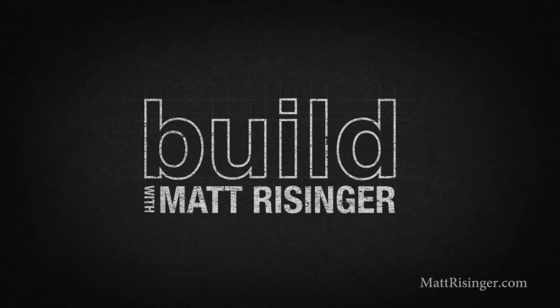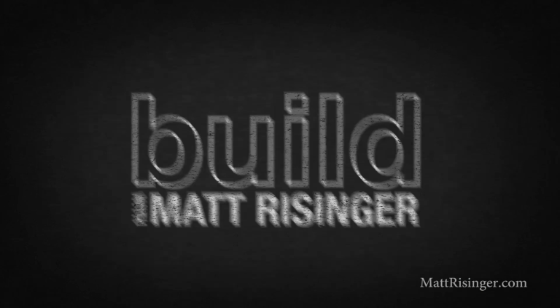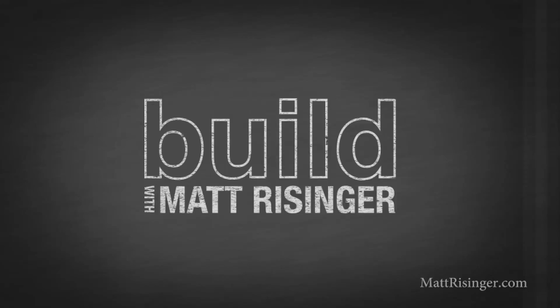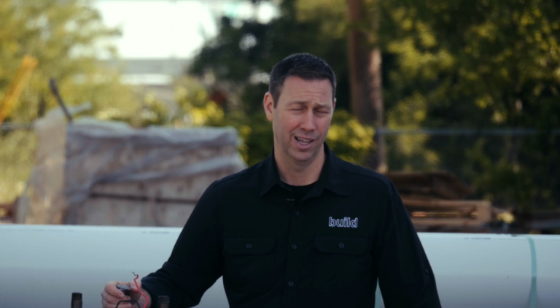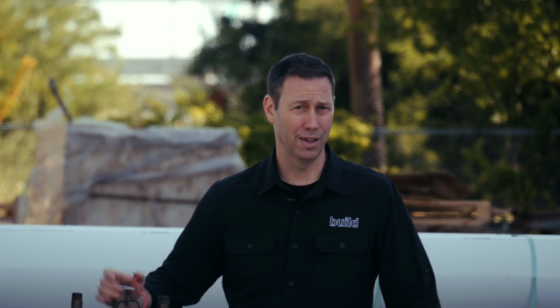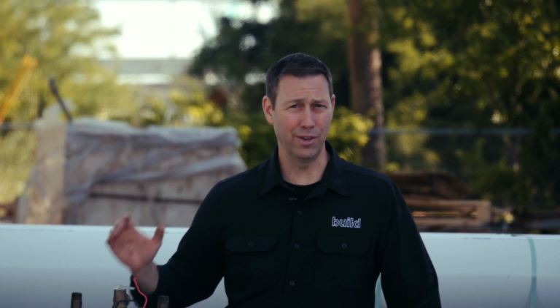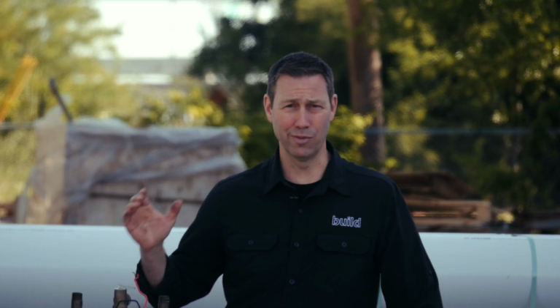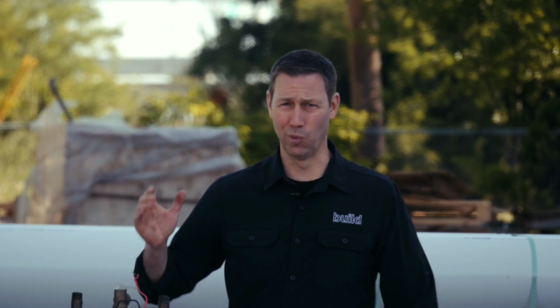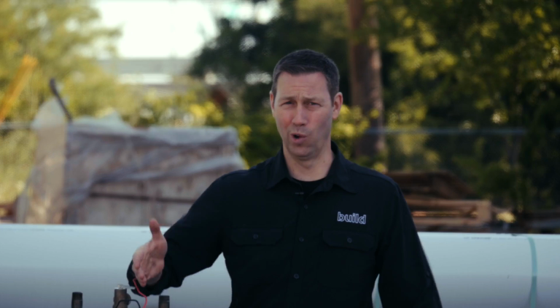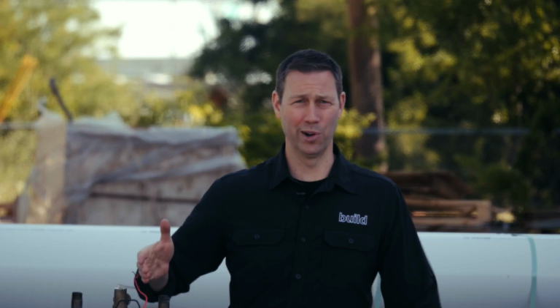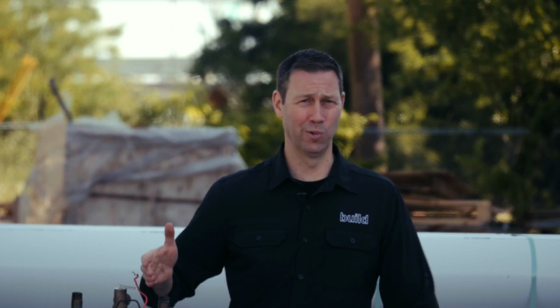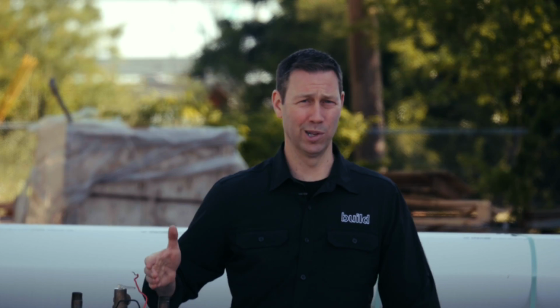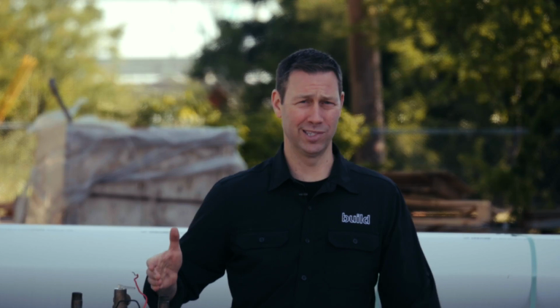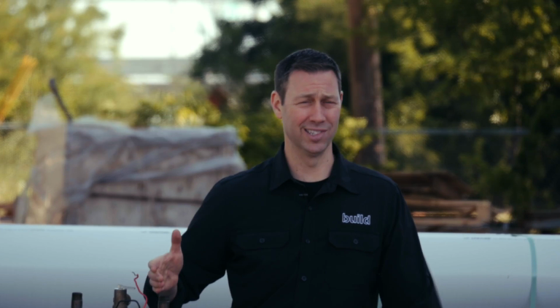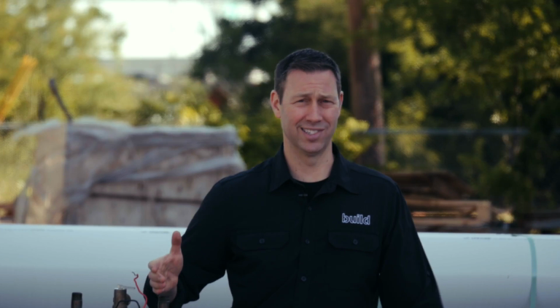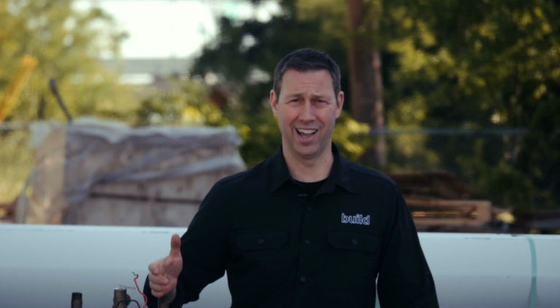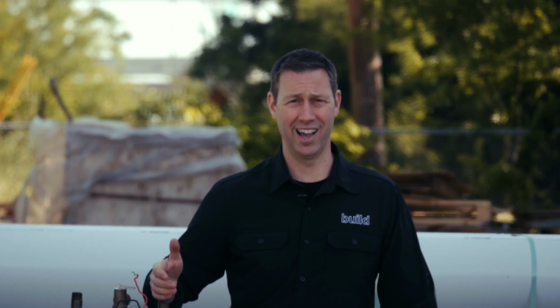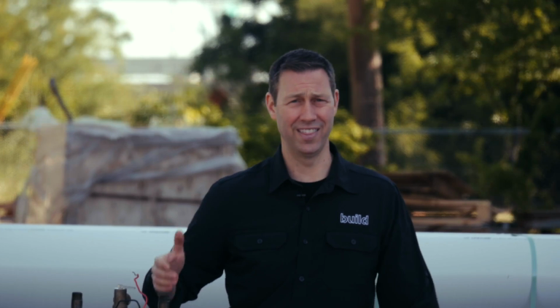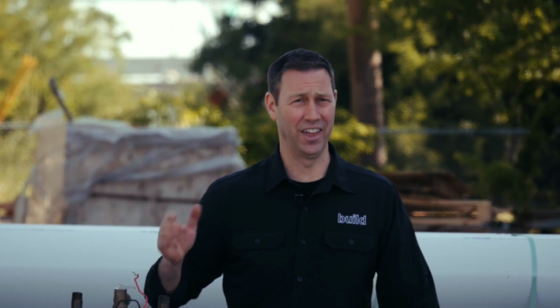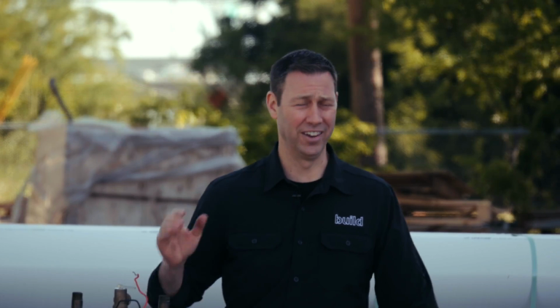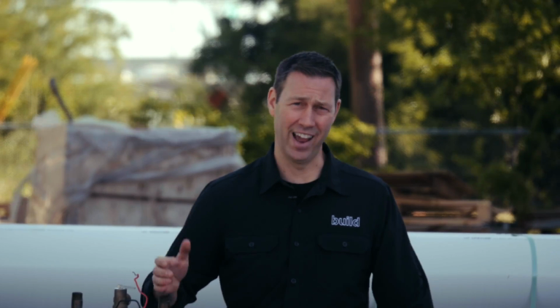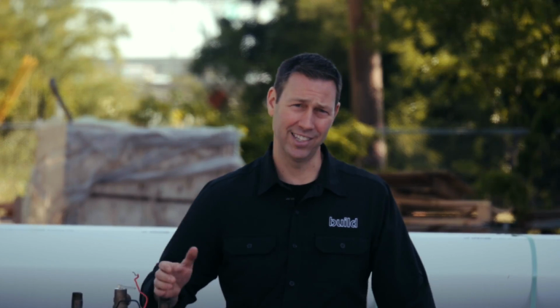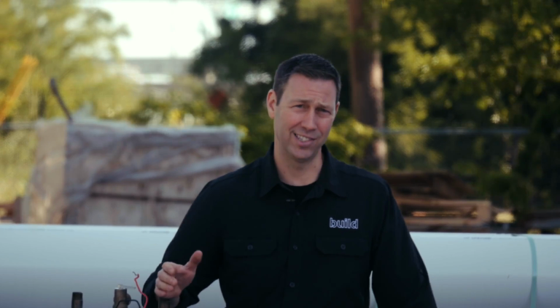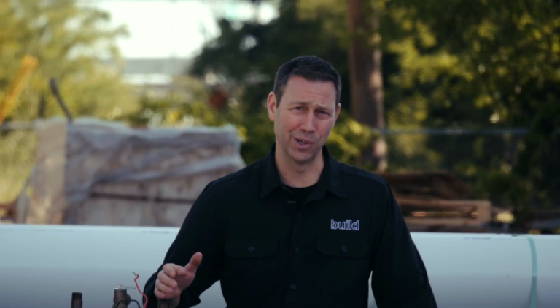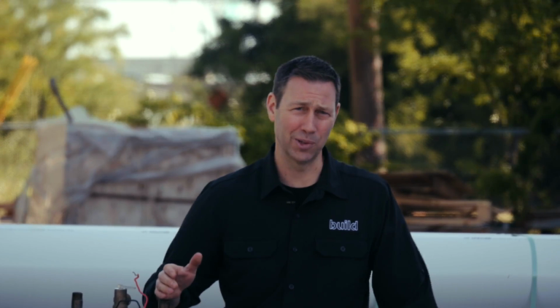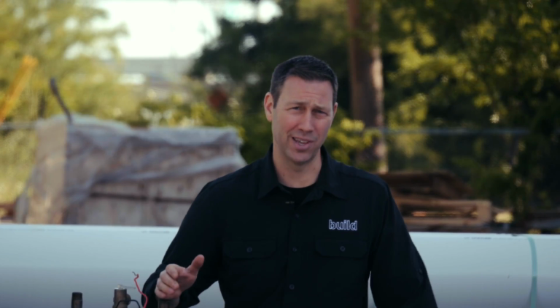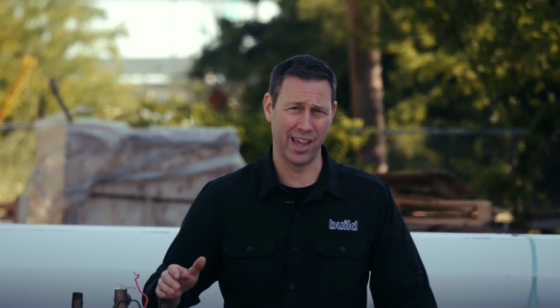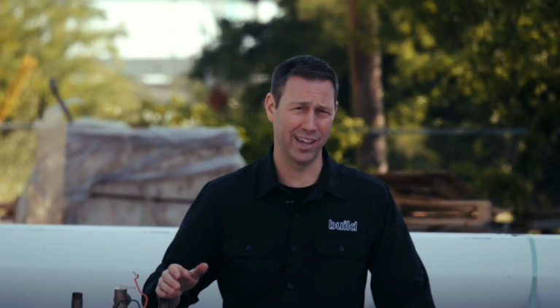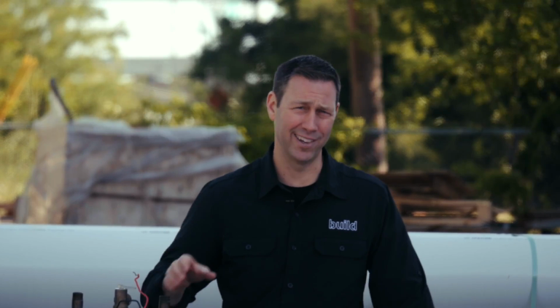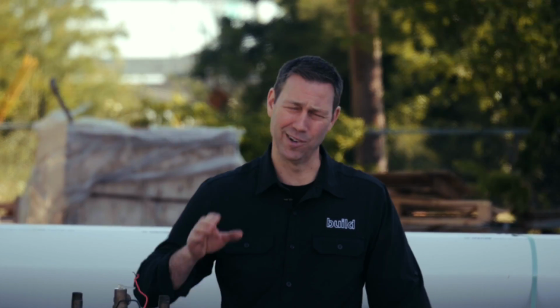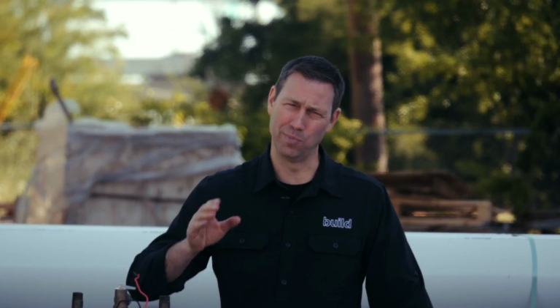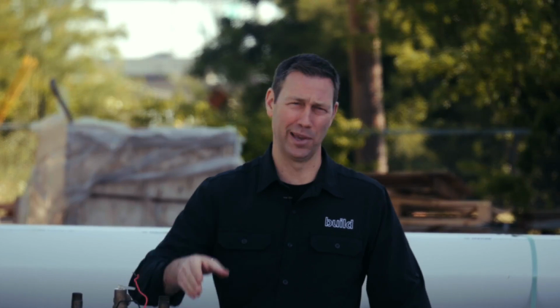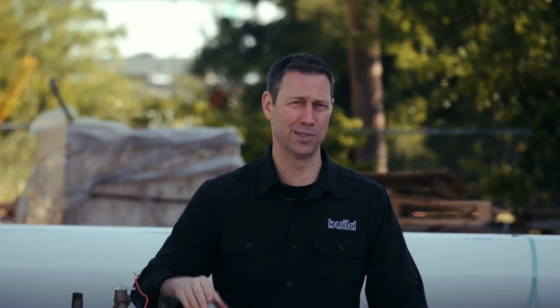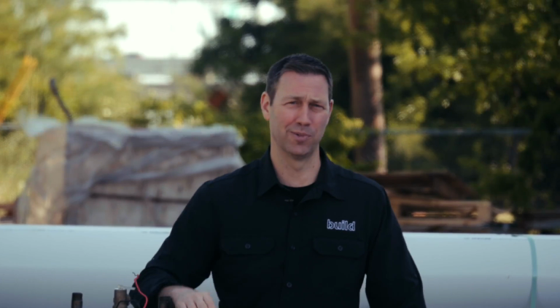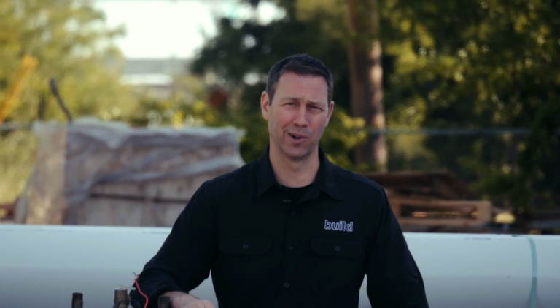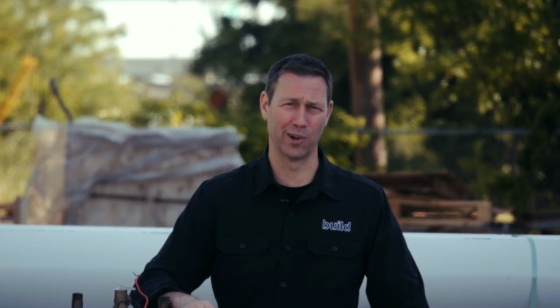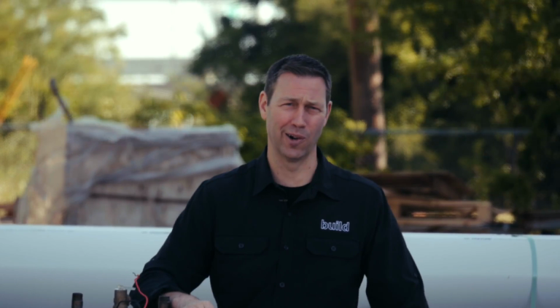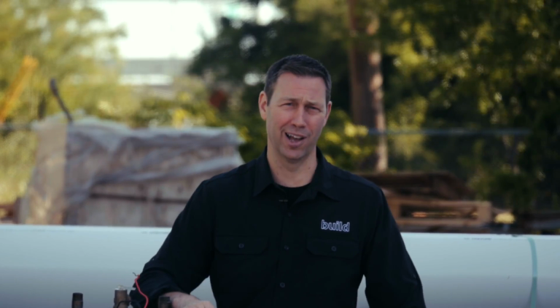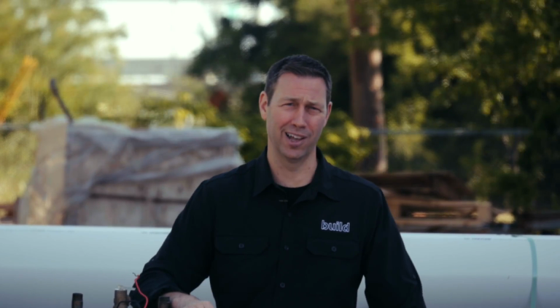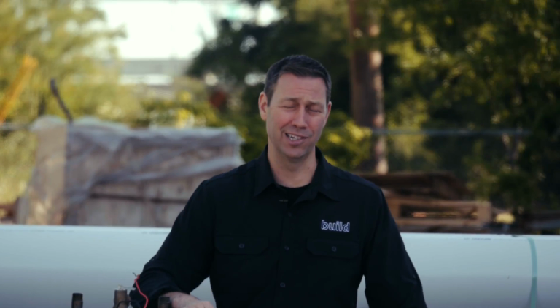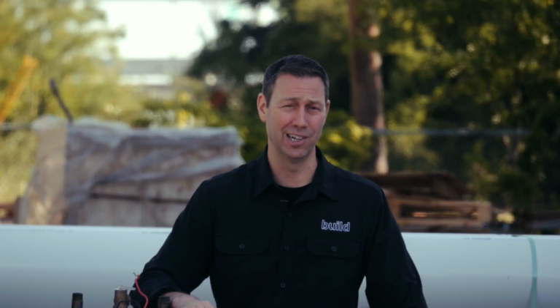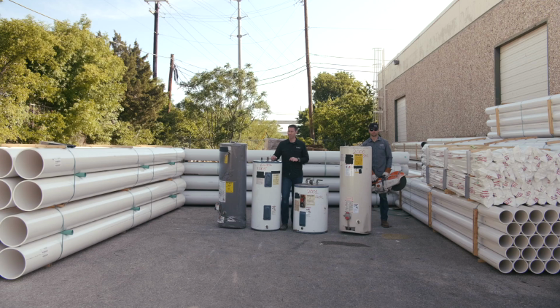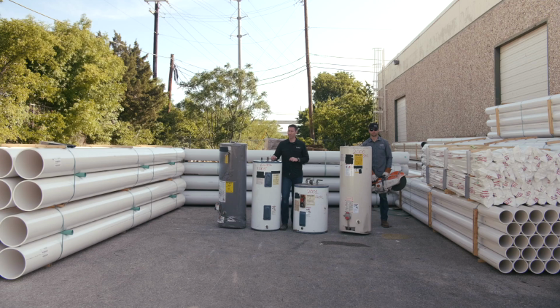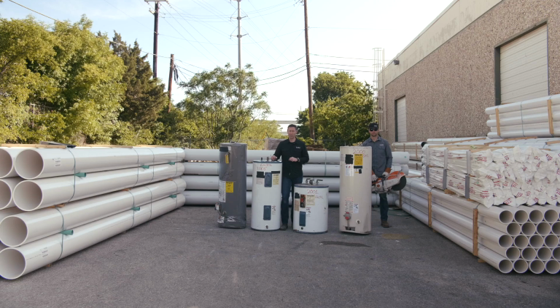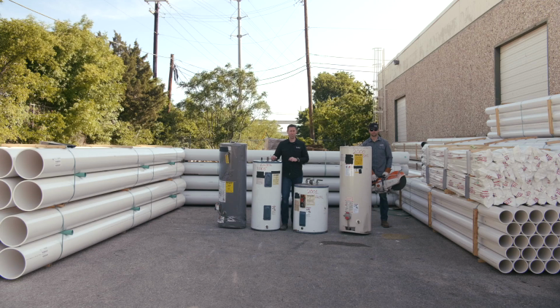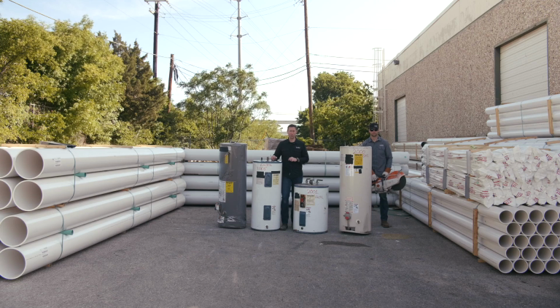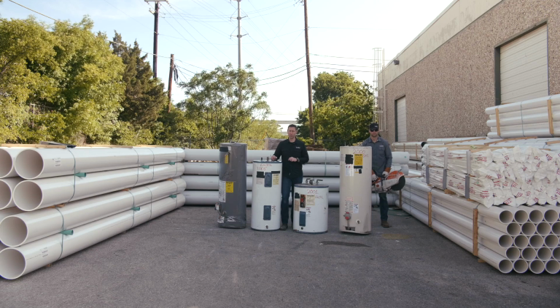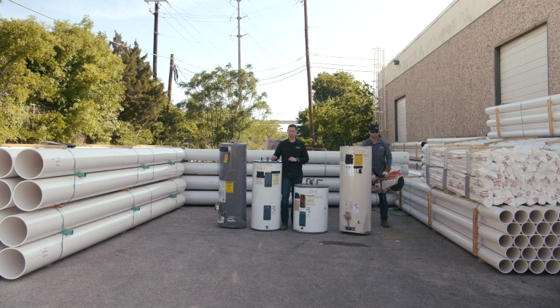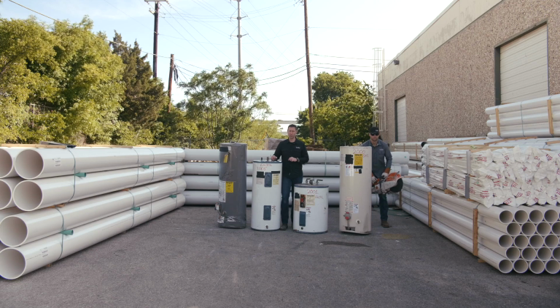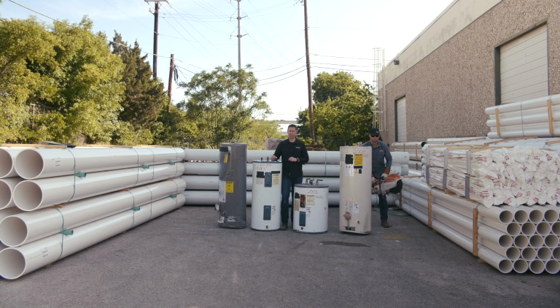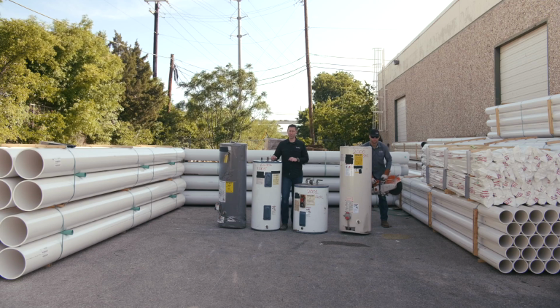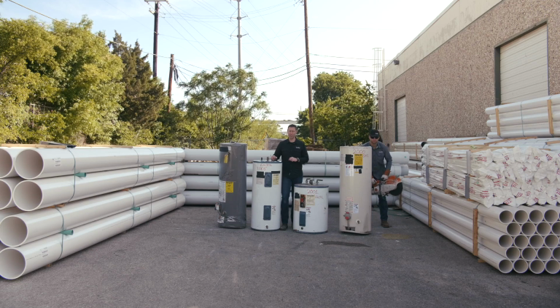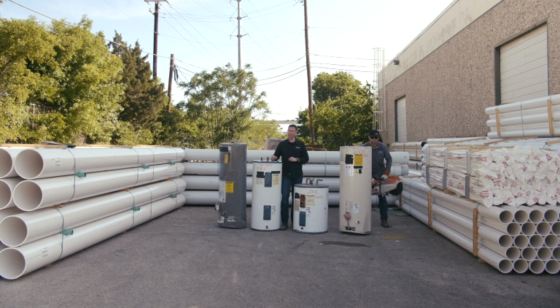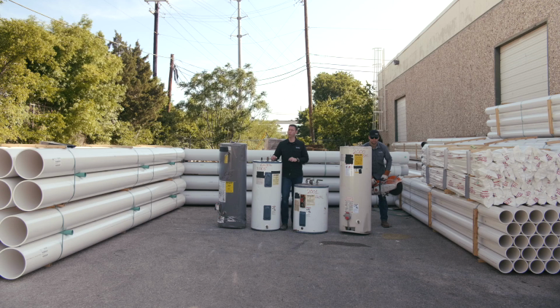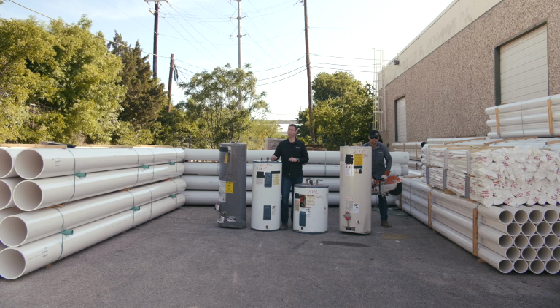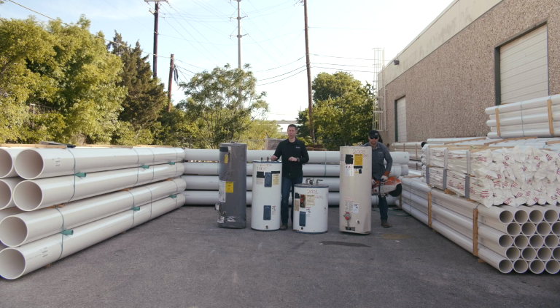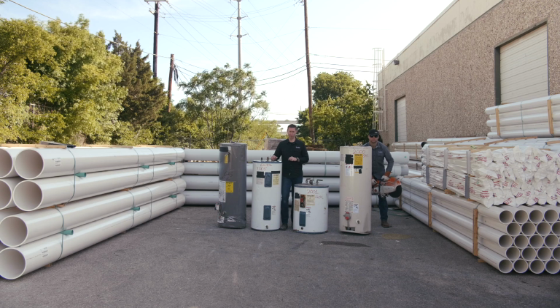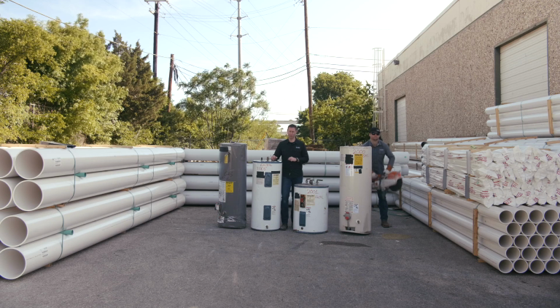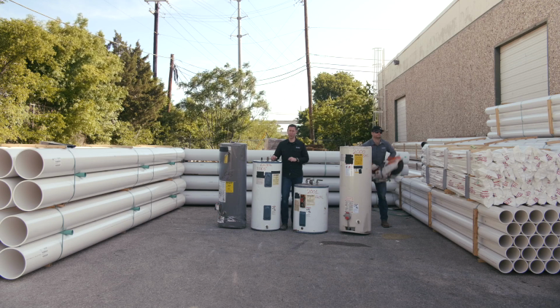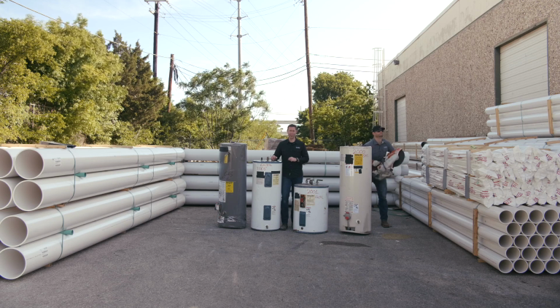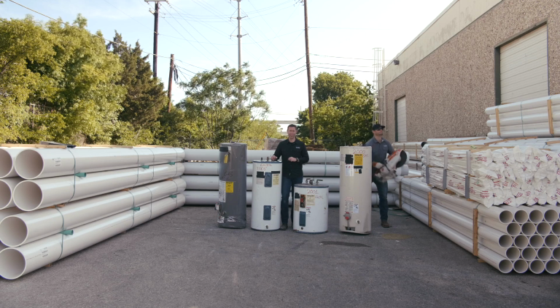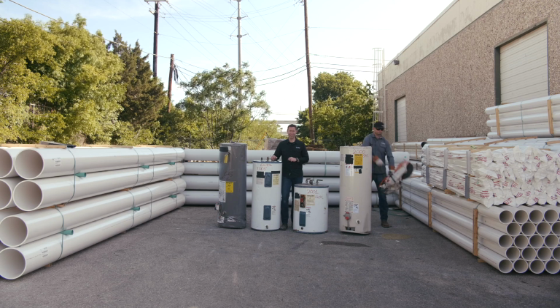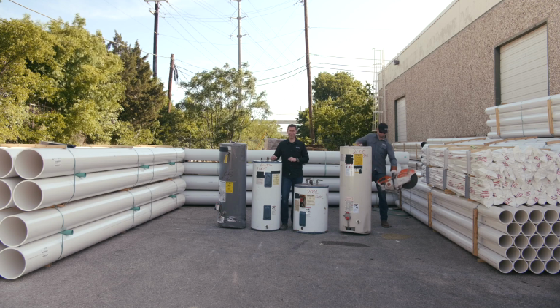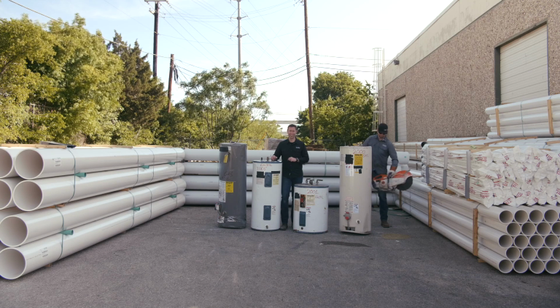Have you ever wondered what's inside that nasty old tank in your basement or garage? On the Build Show today, we're going to find out.